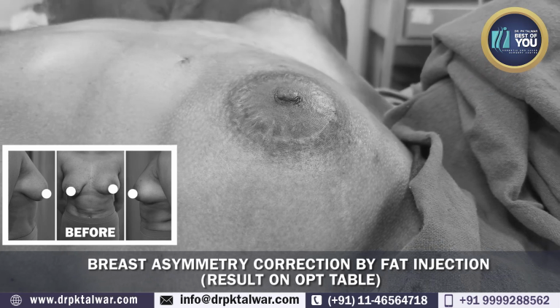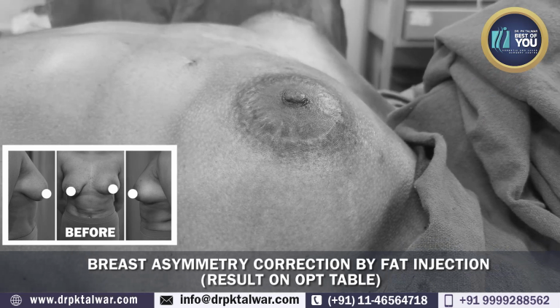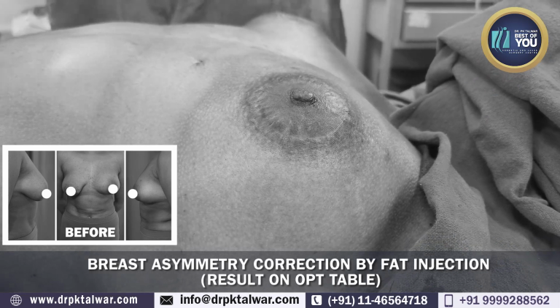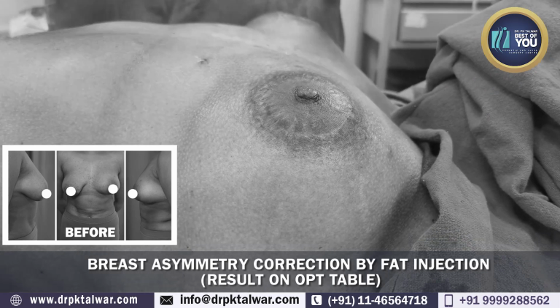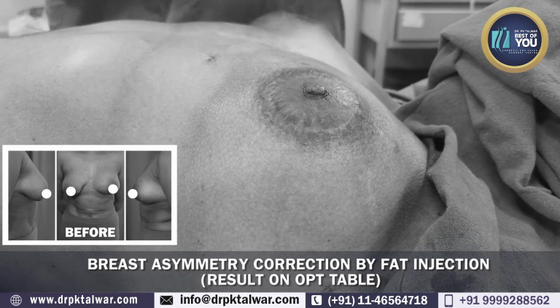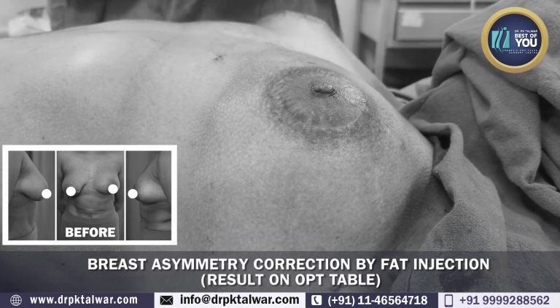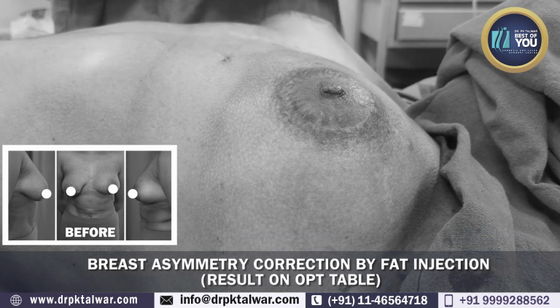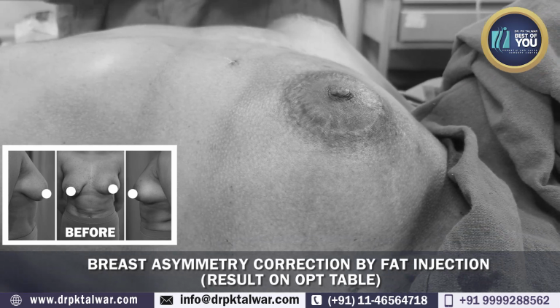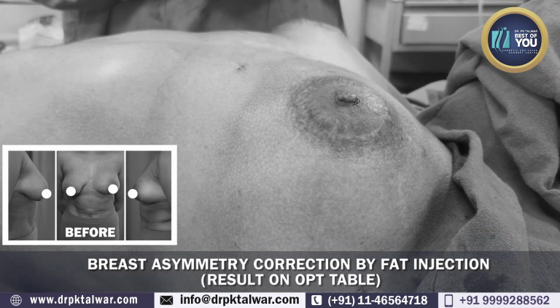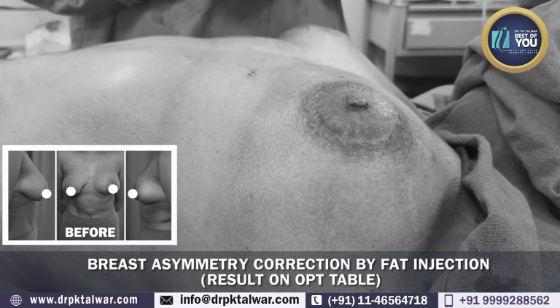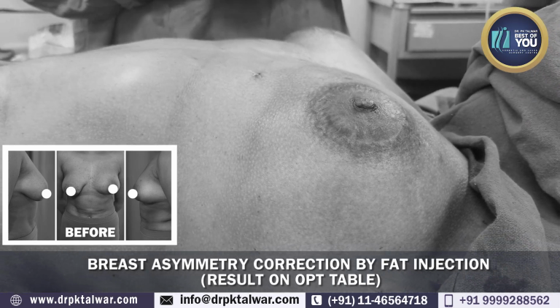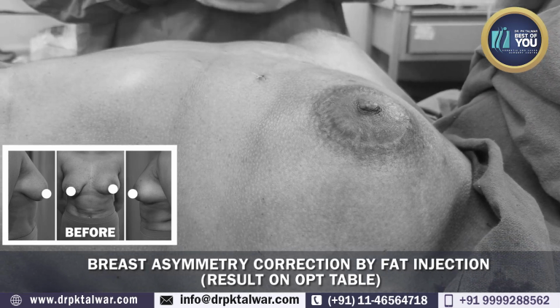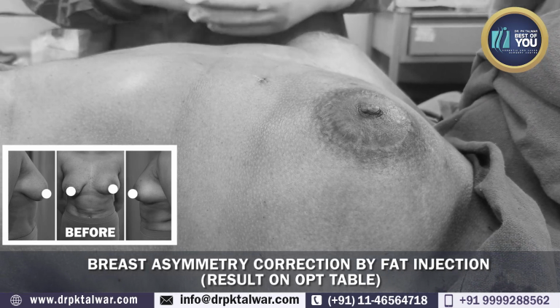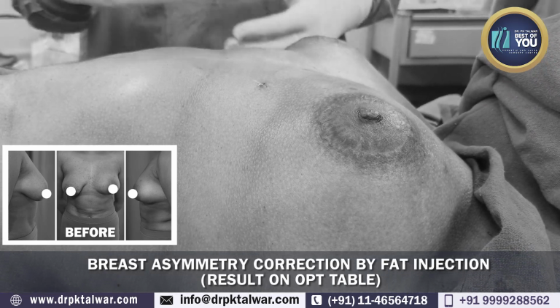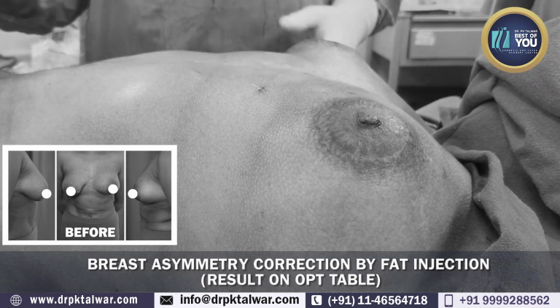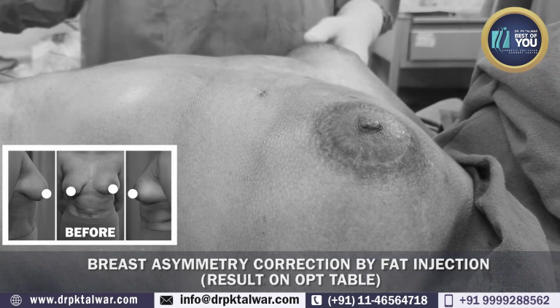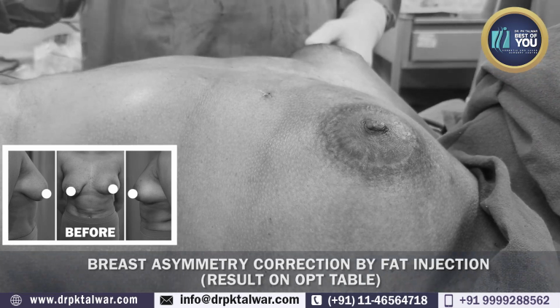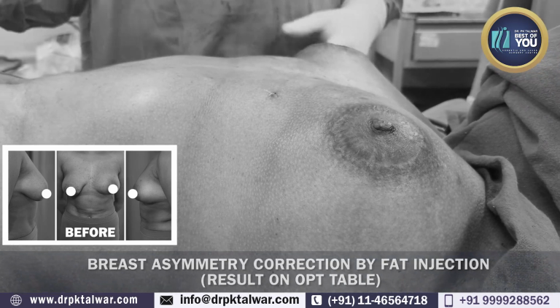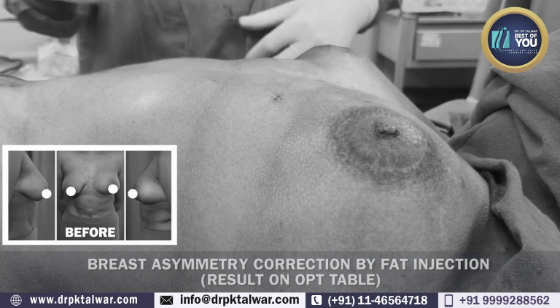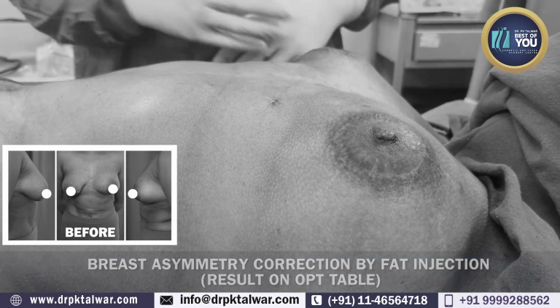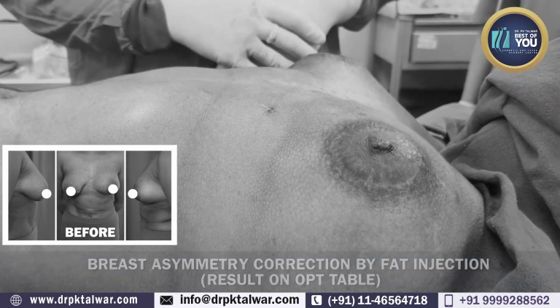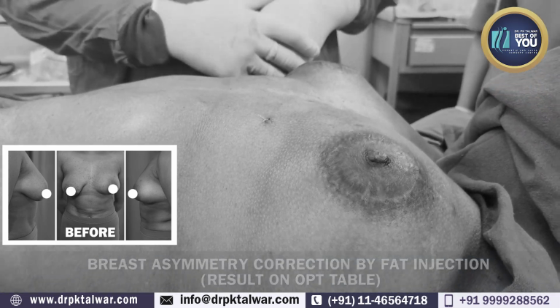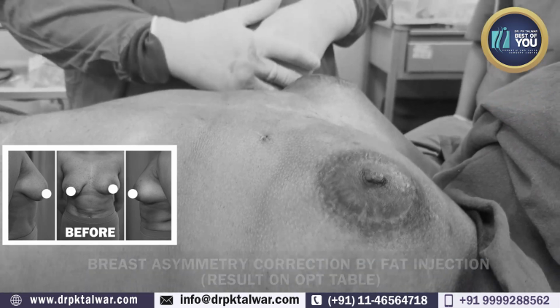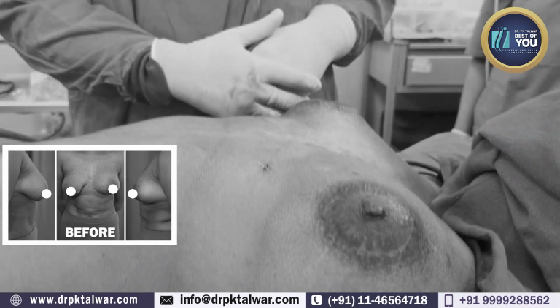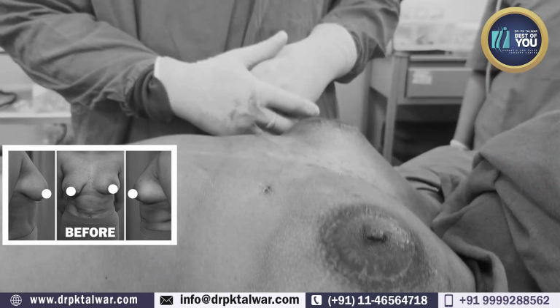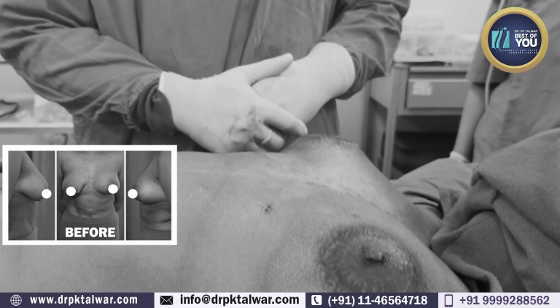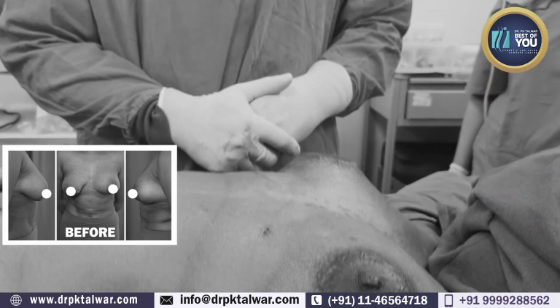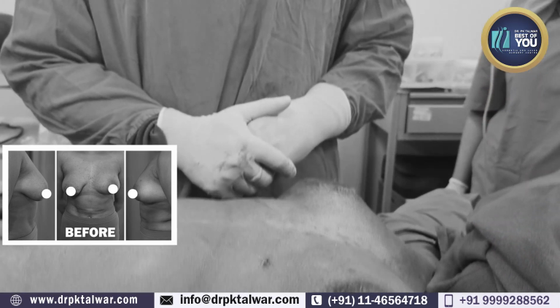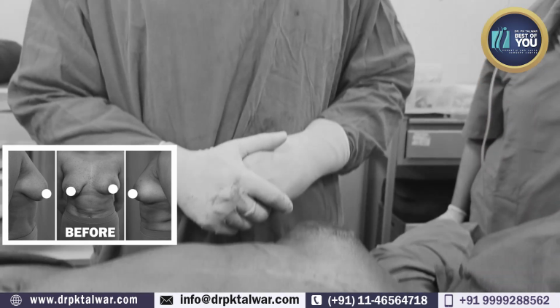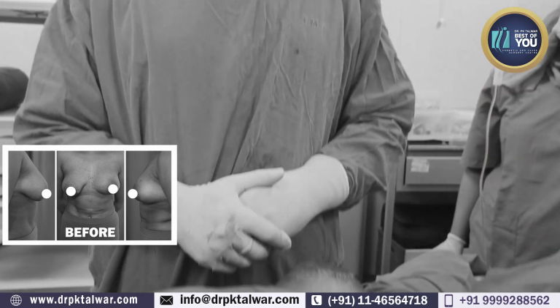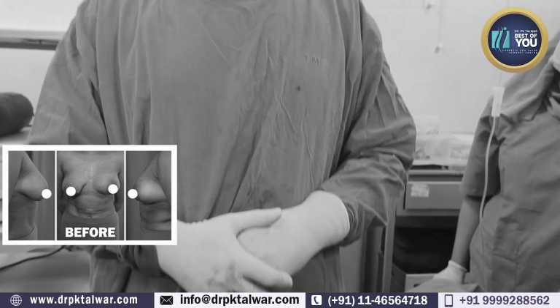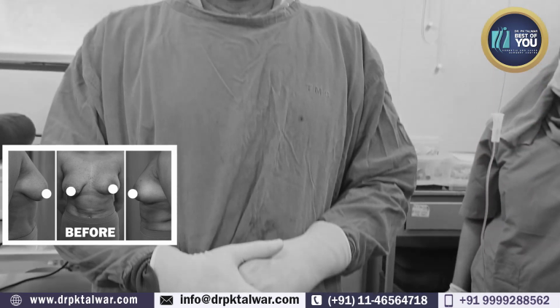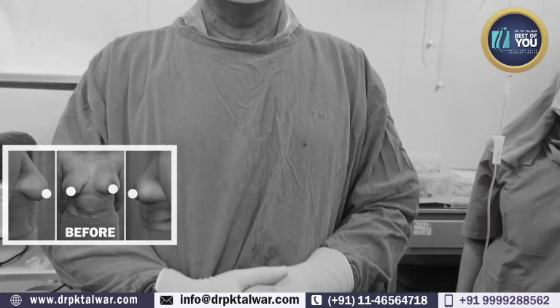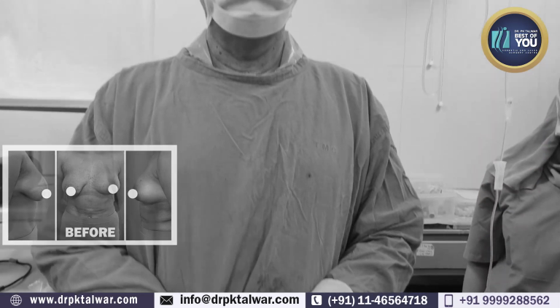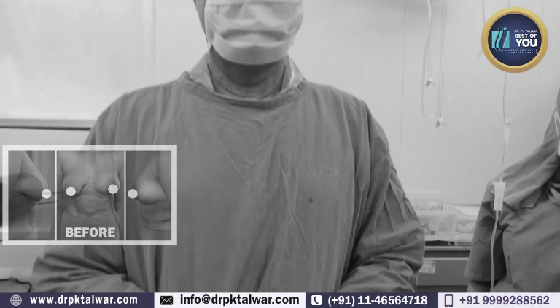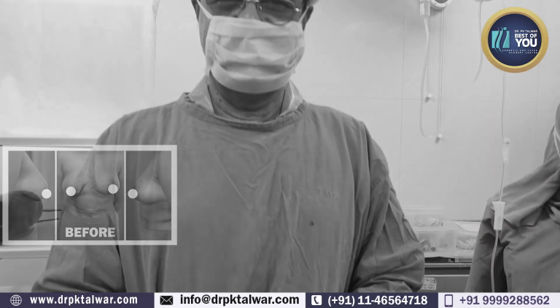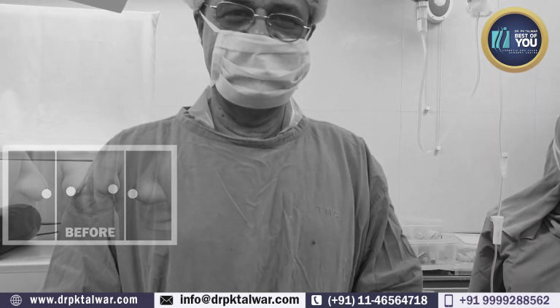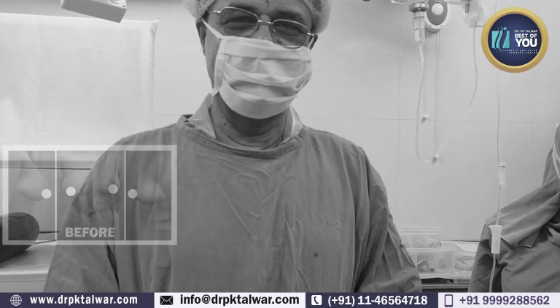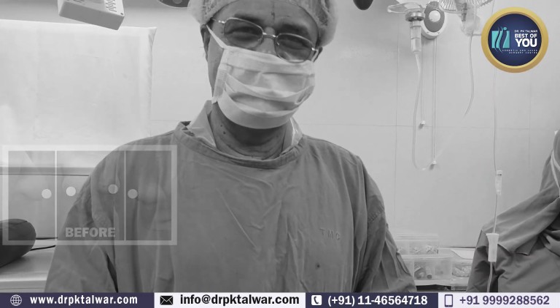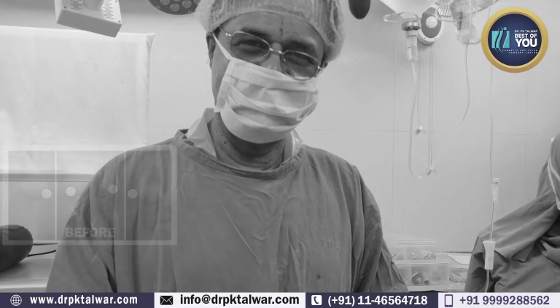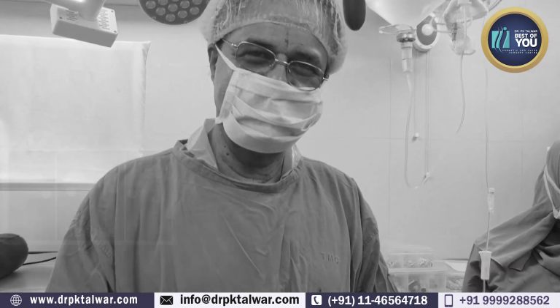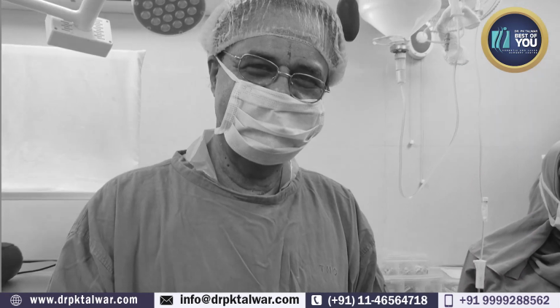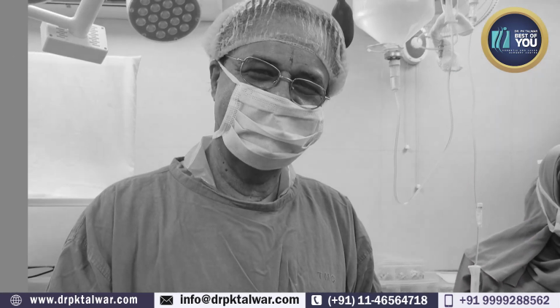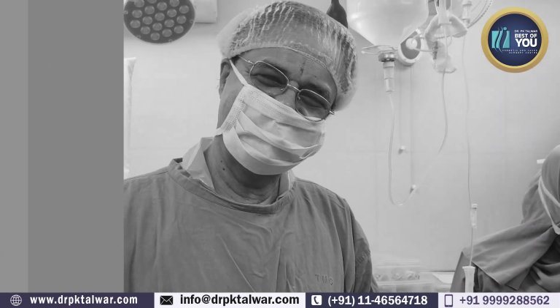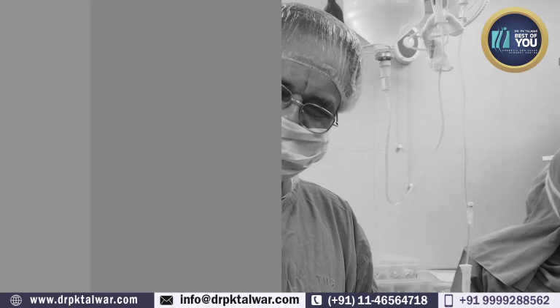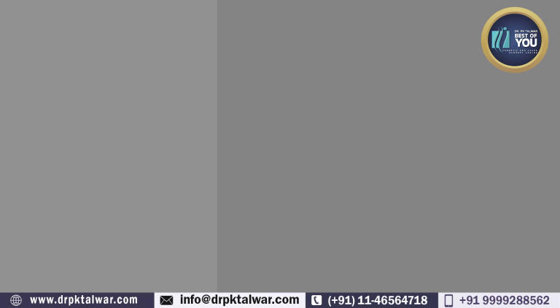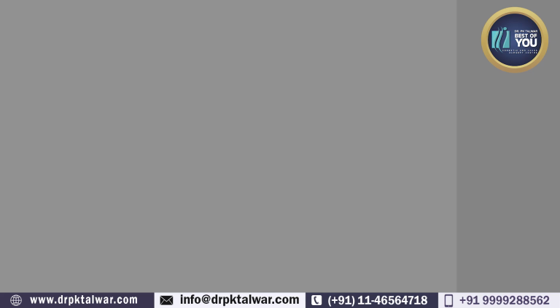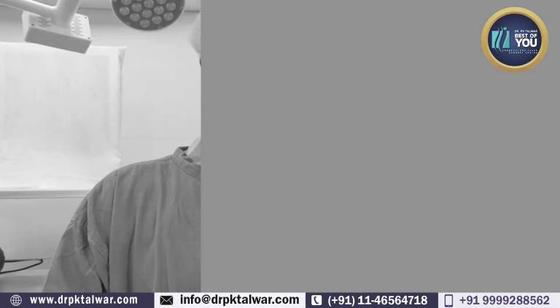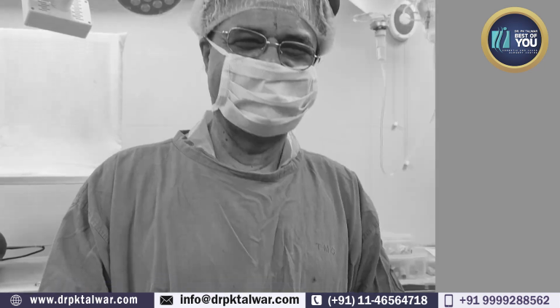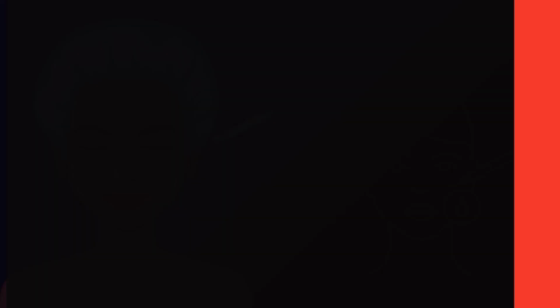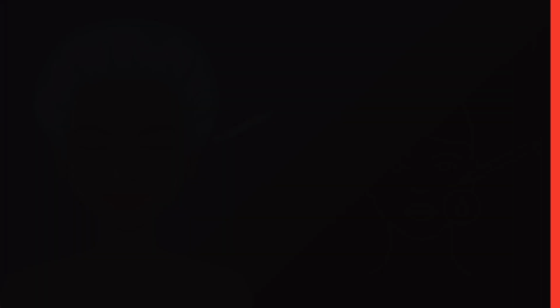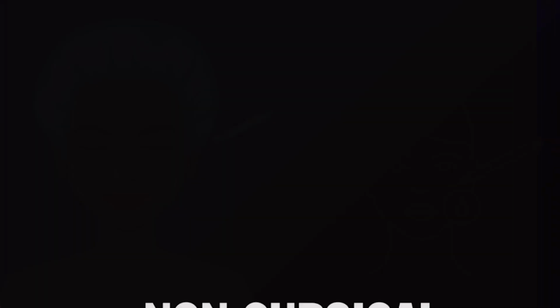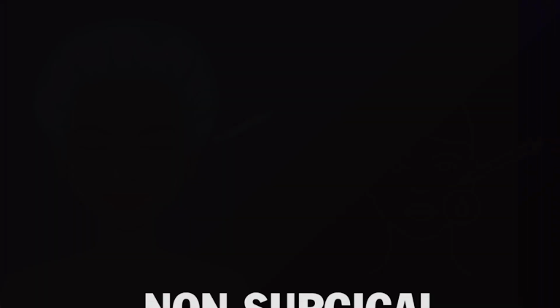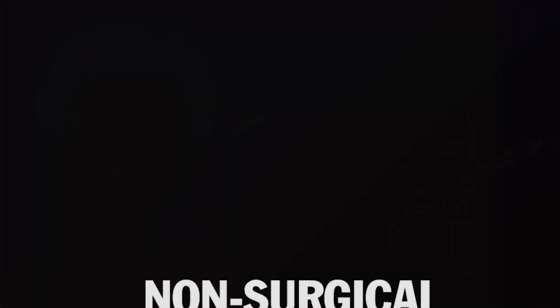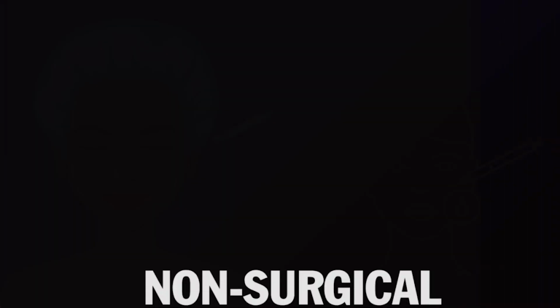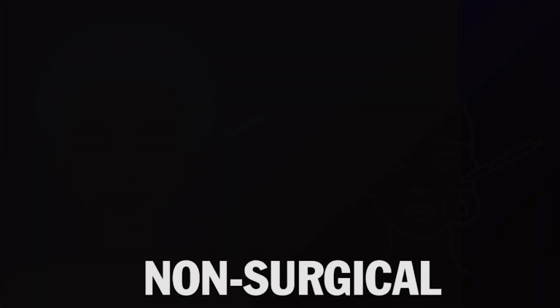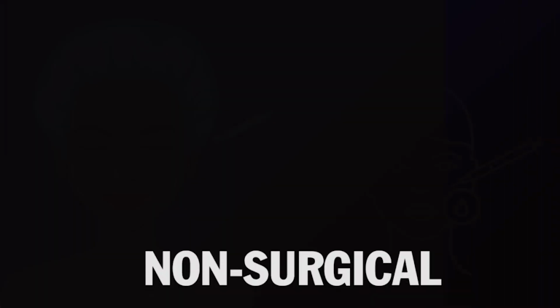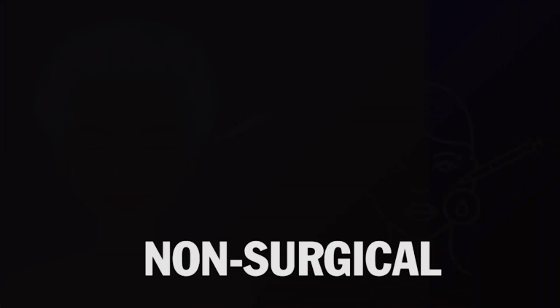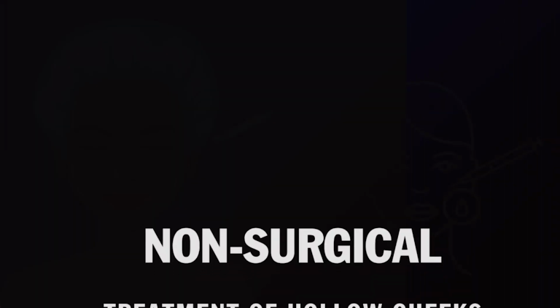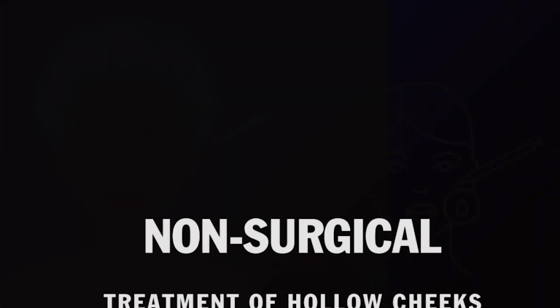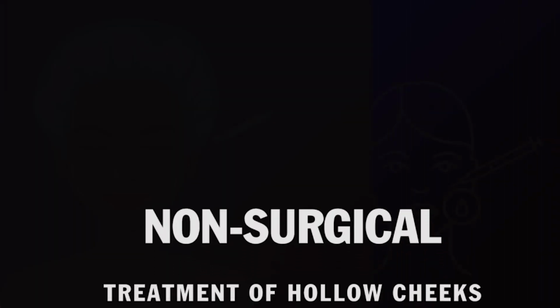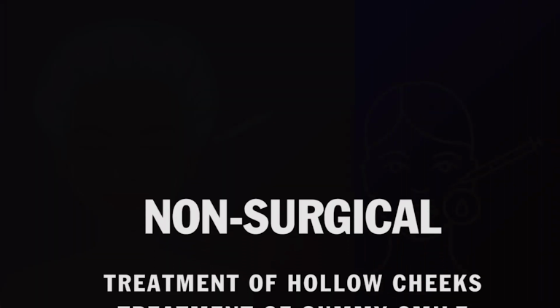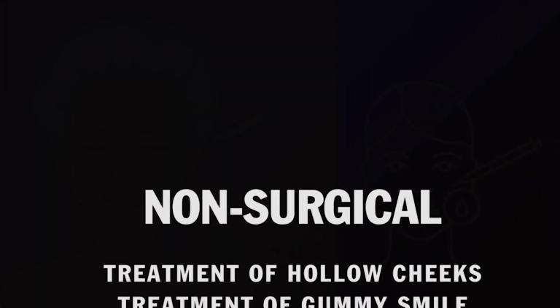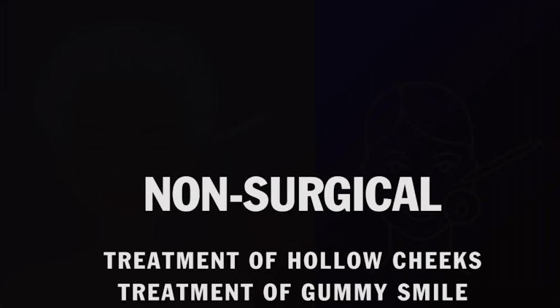We do hope that the patient is going to be very happy with the results. Thank you very much.